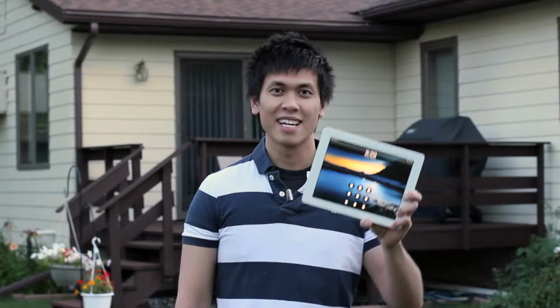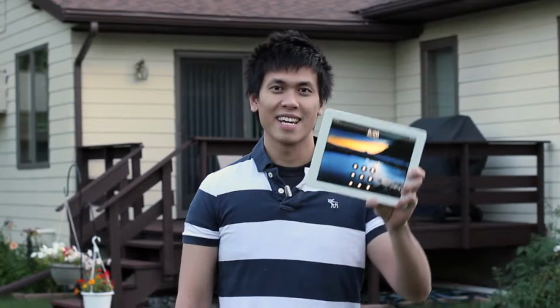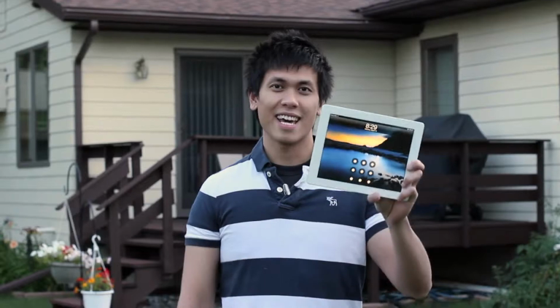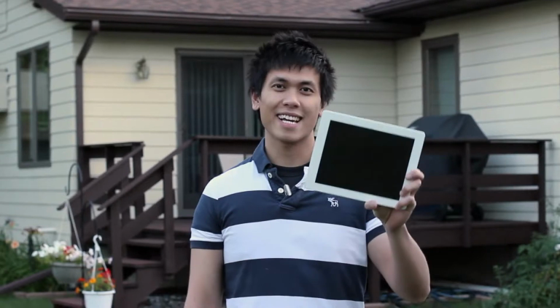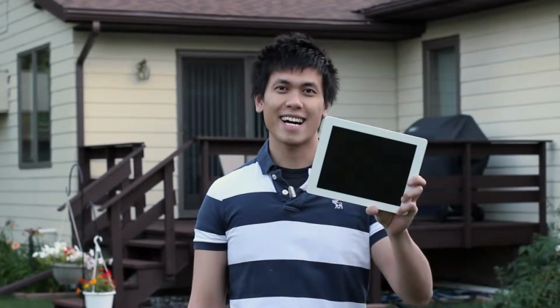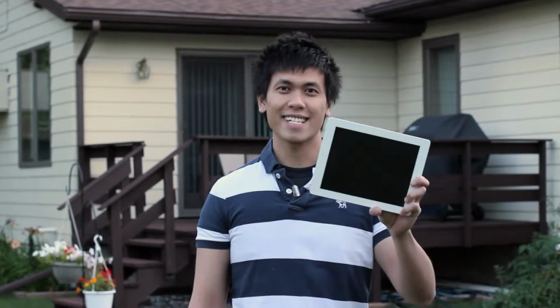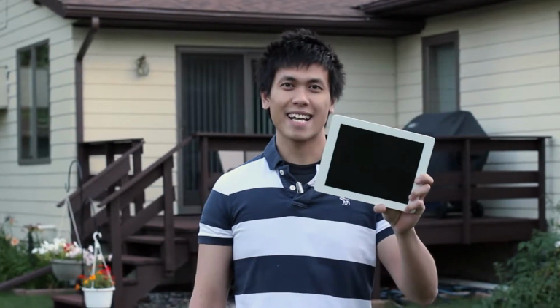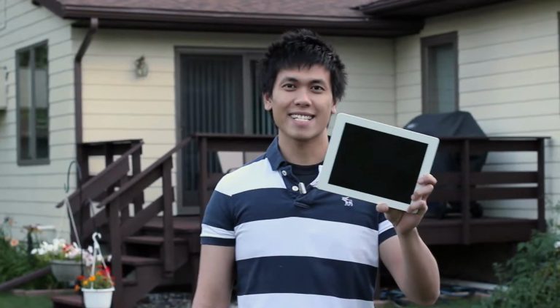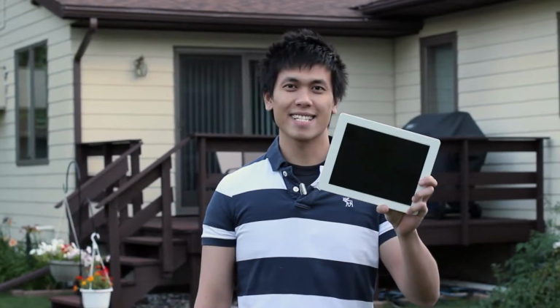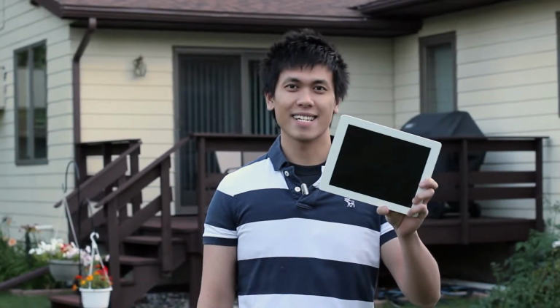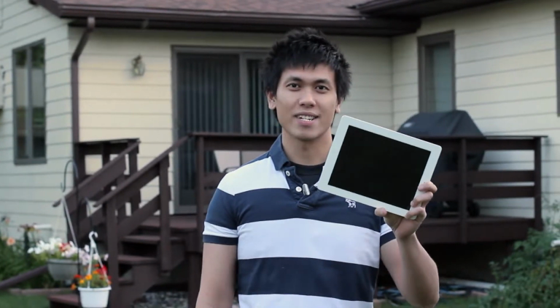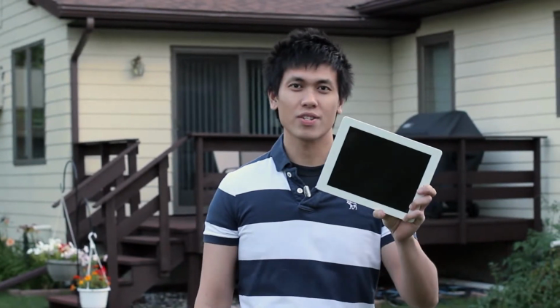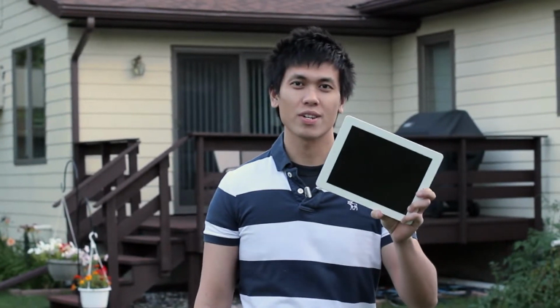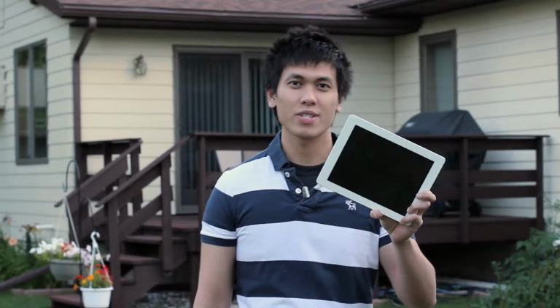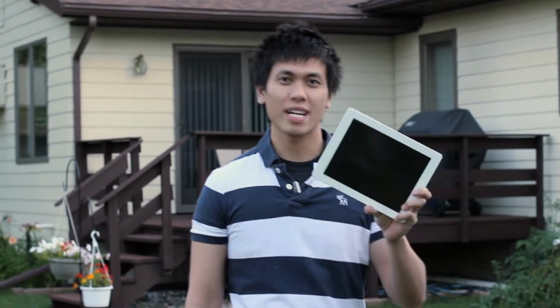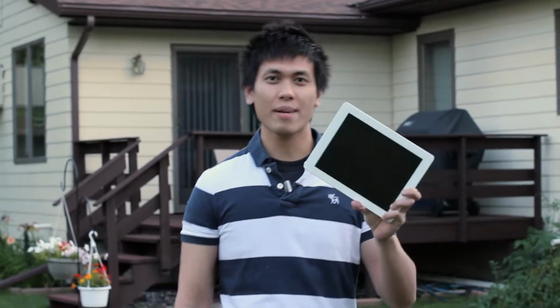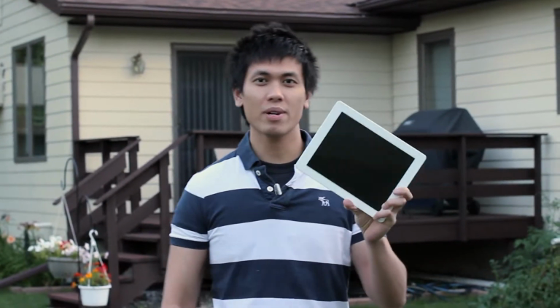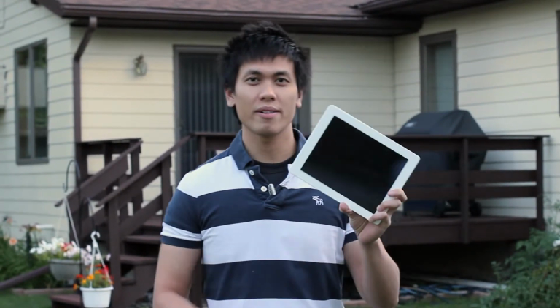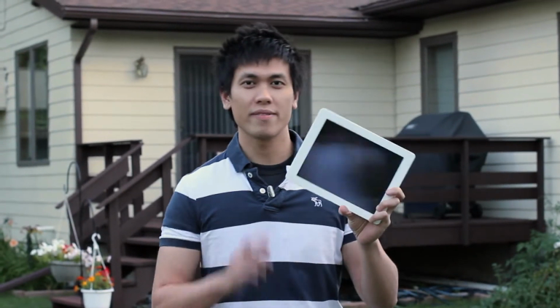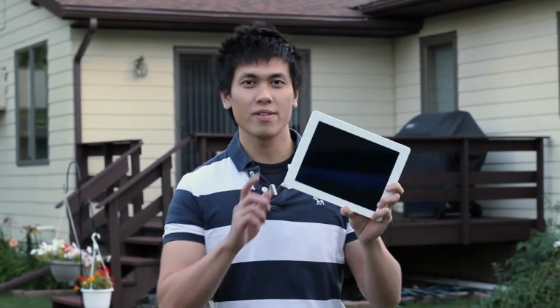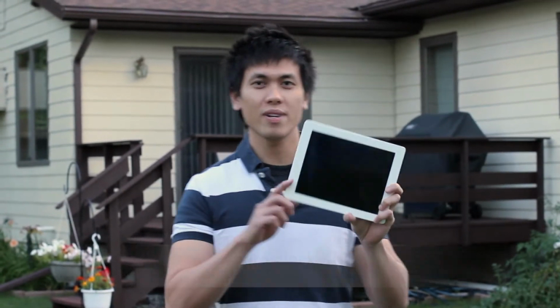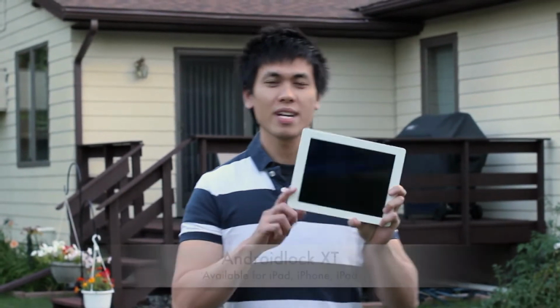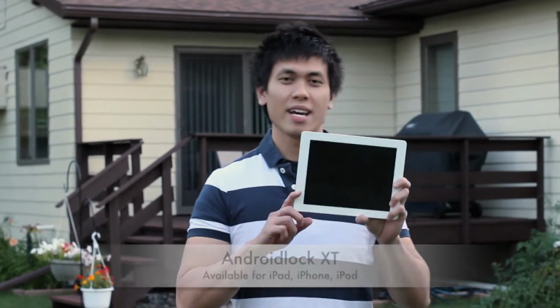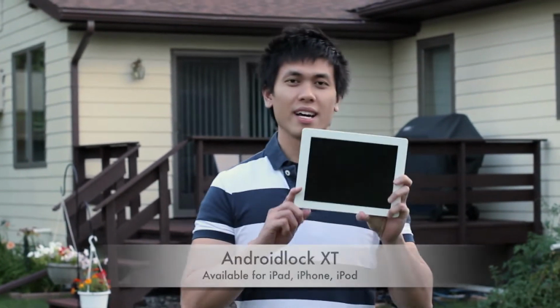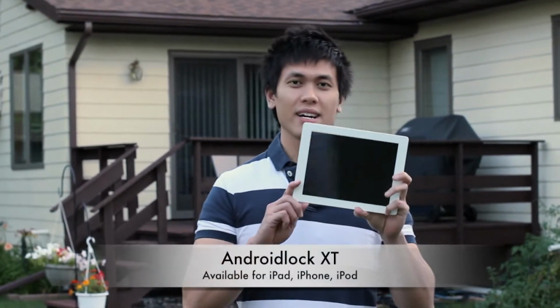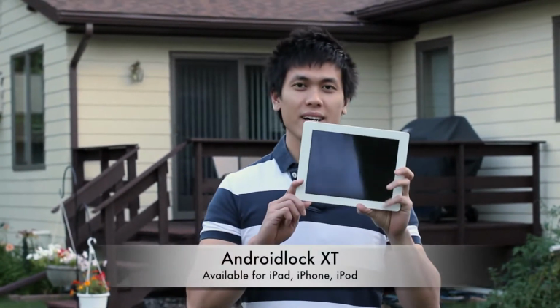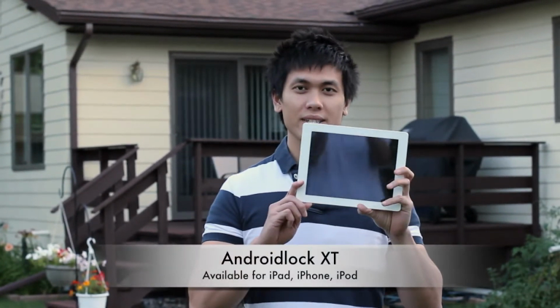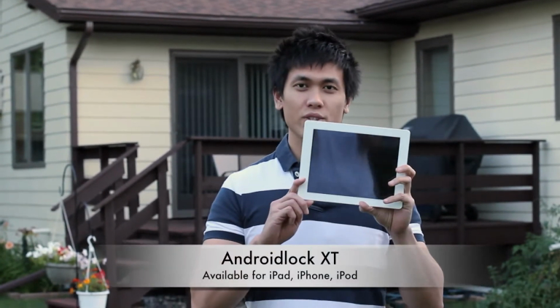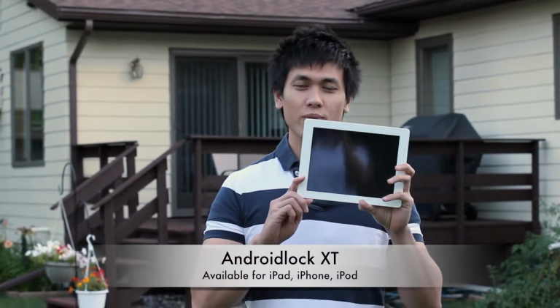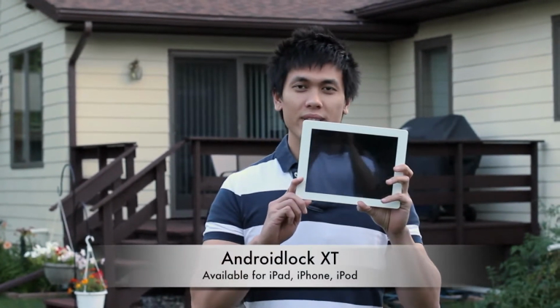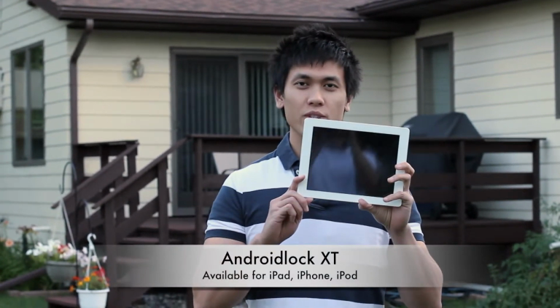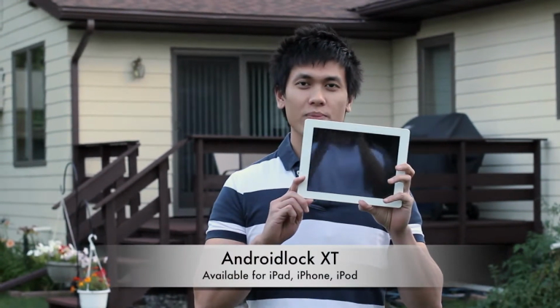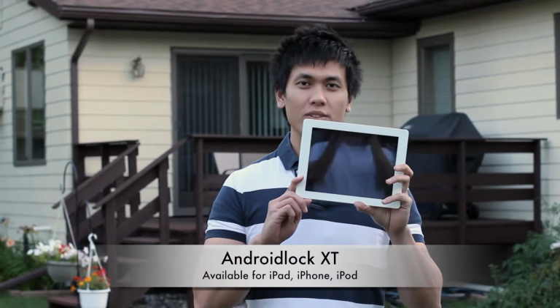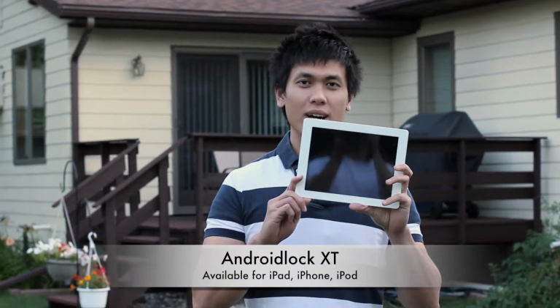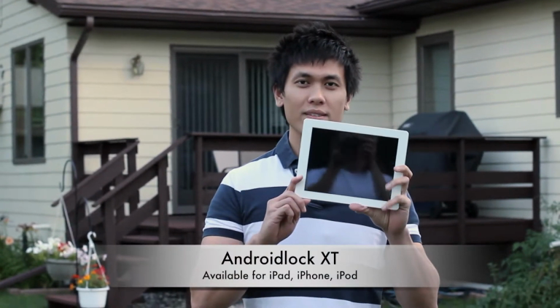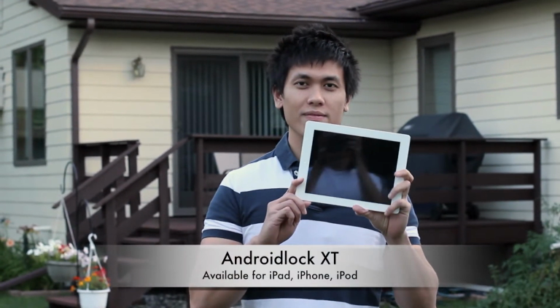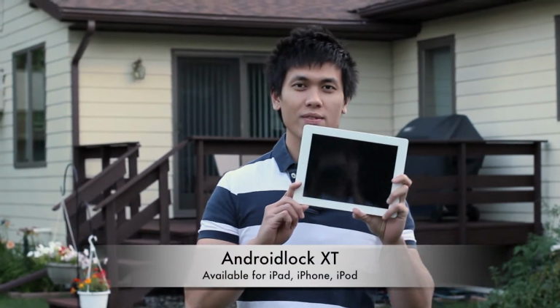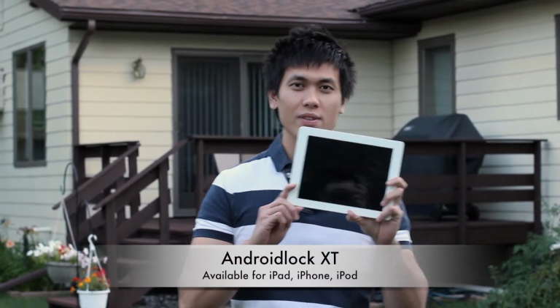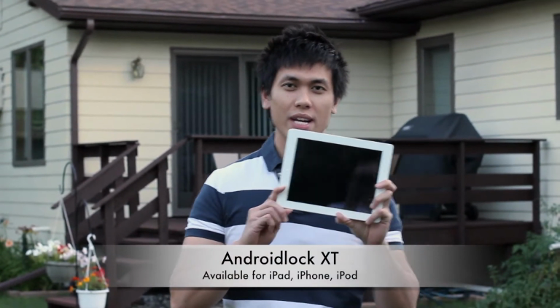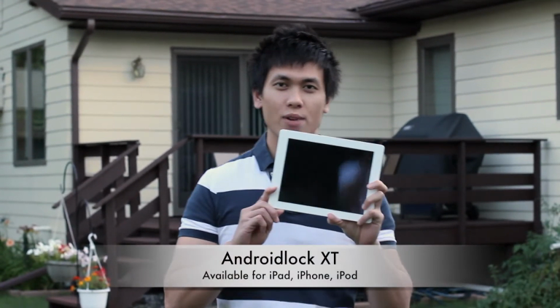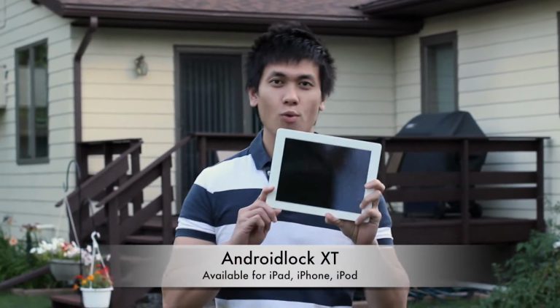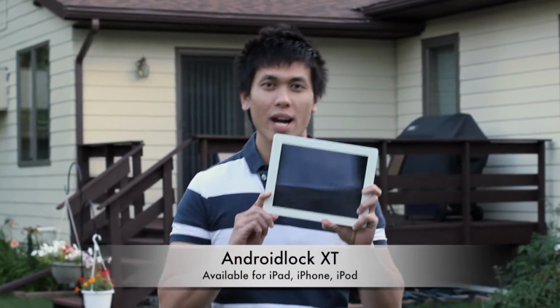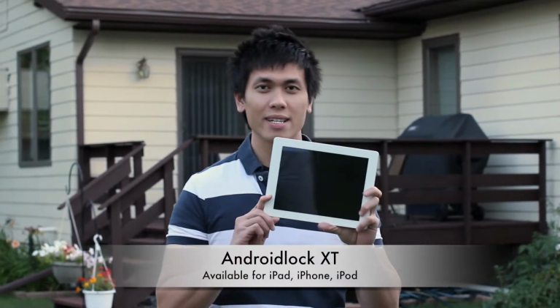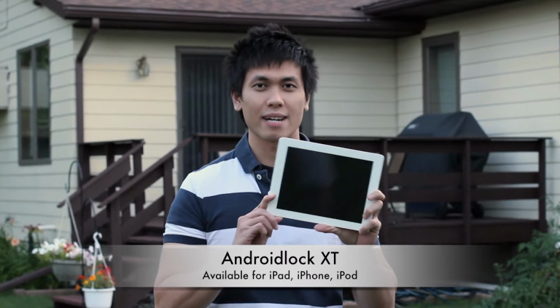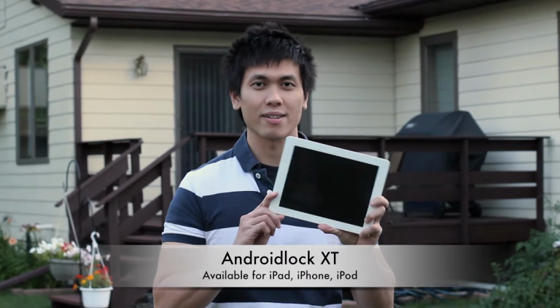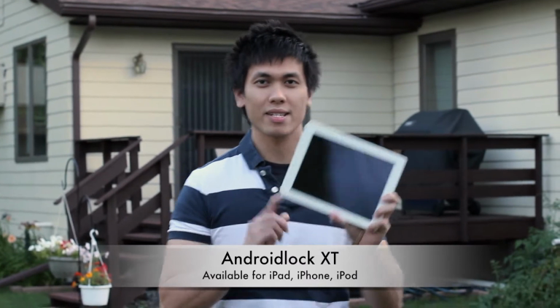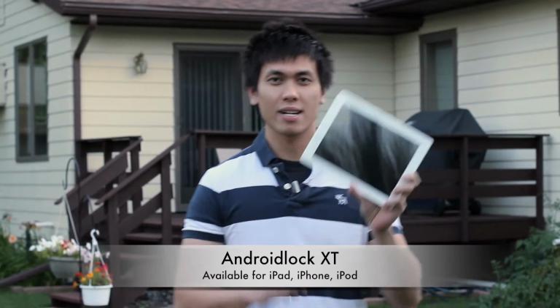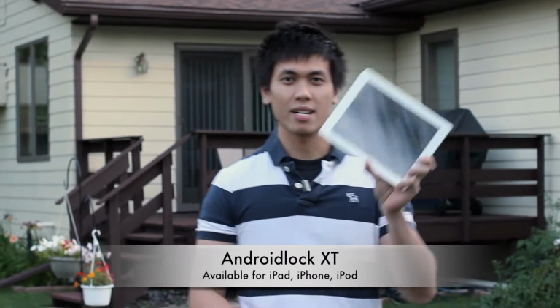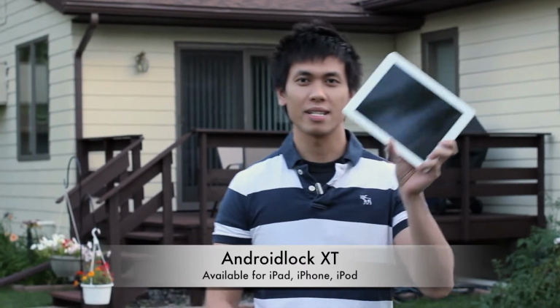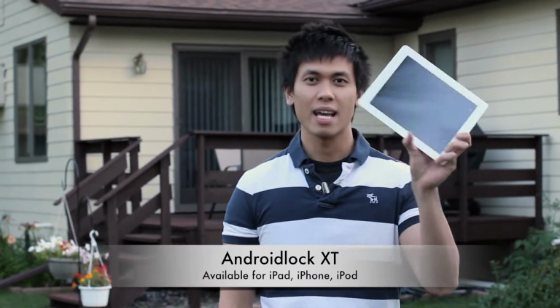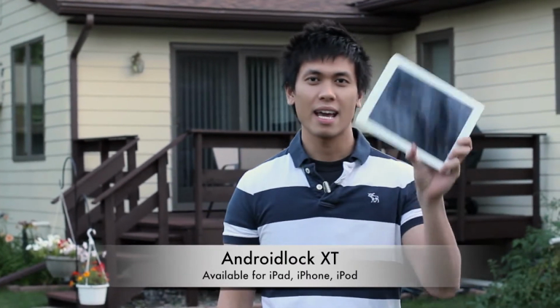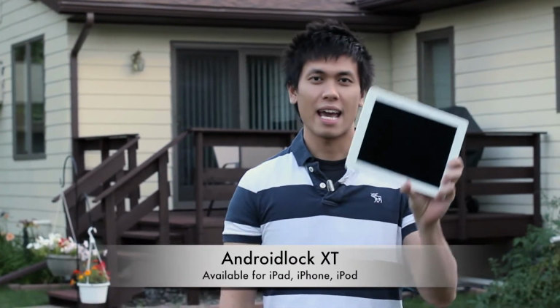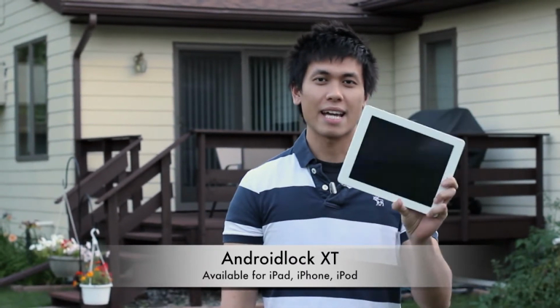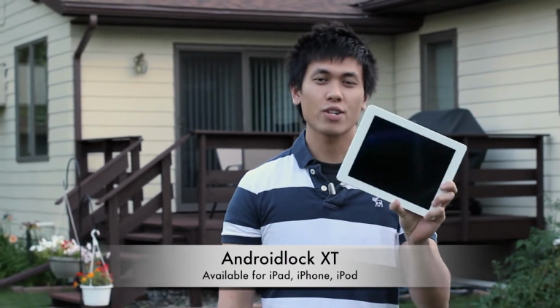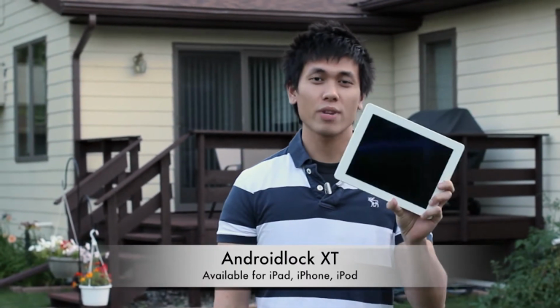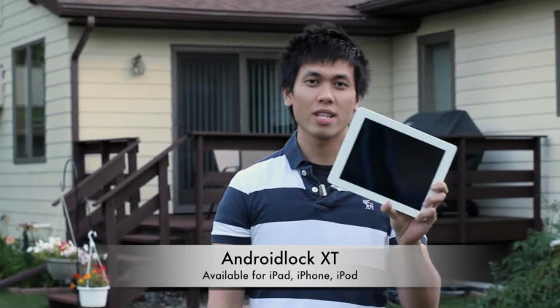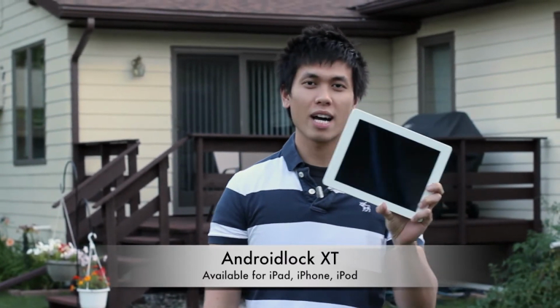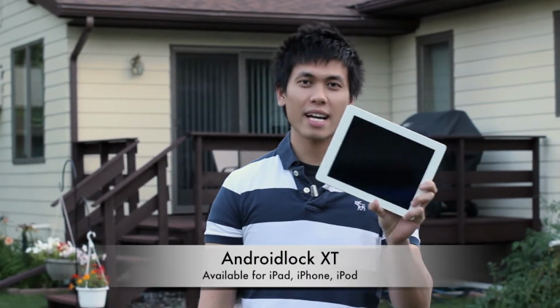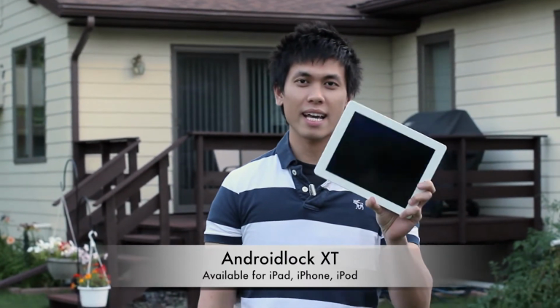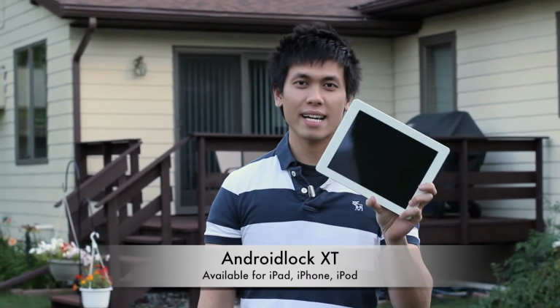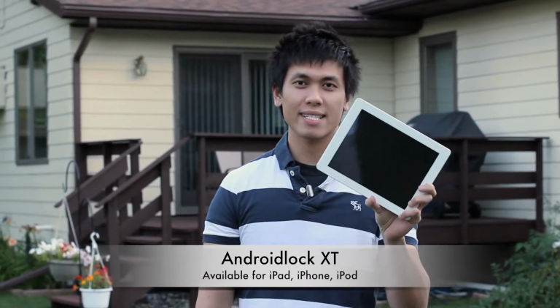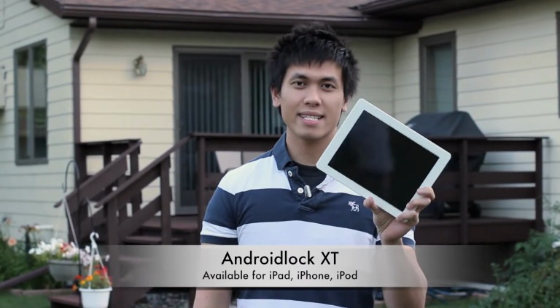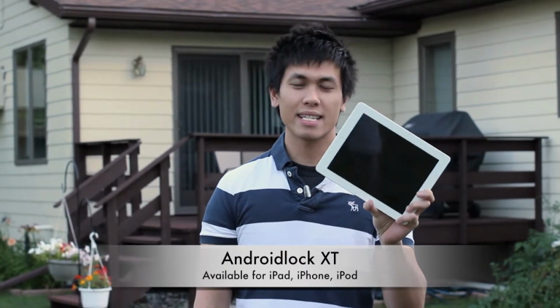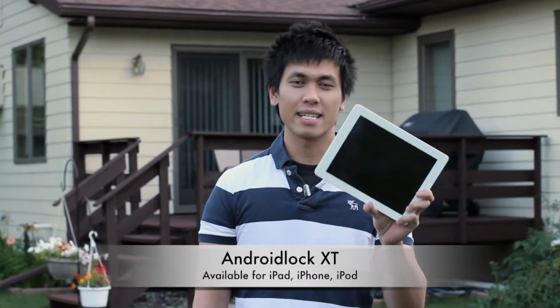Hey guys, Anton here. Today I'm going to review a tweak that's been around for a while now. It's called Android Lock XT.